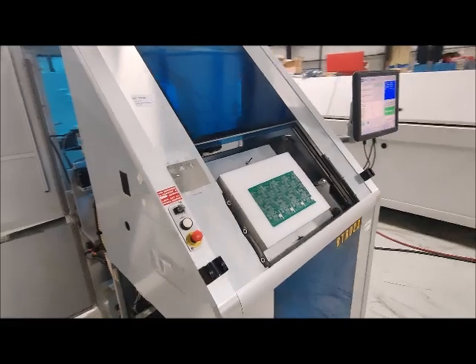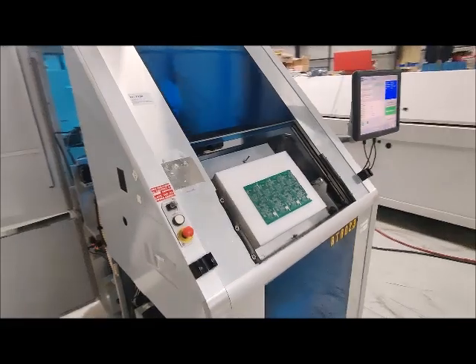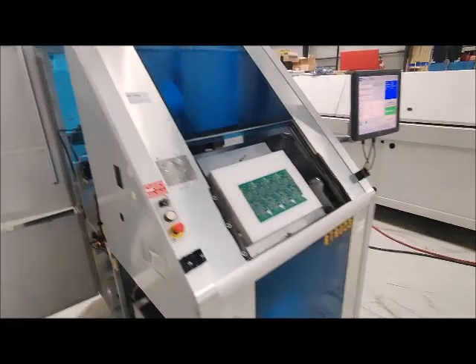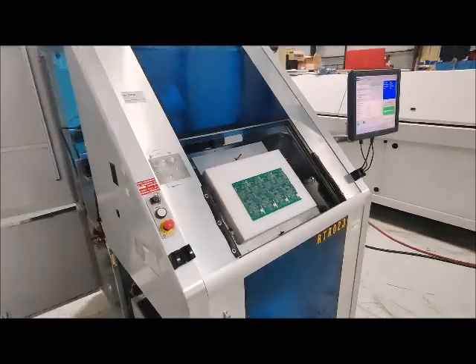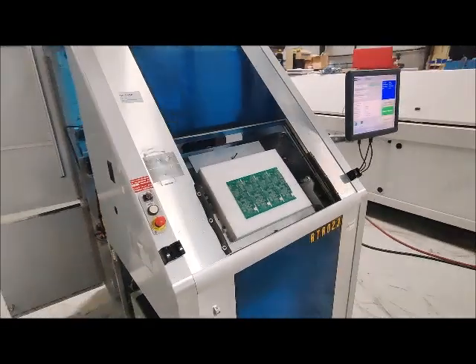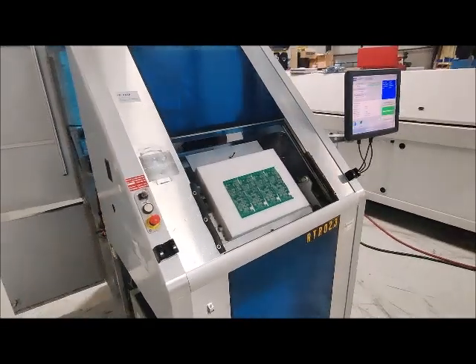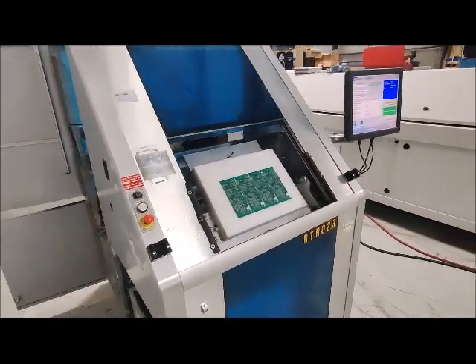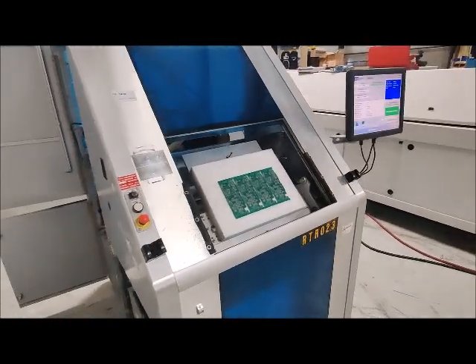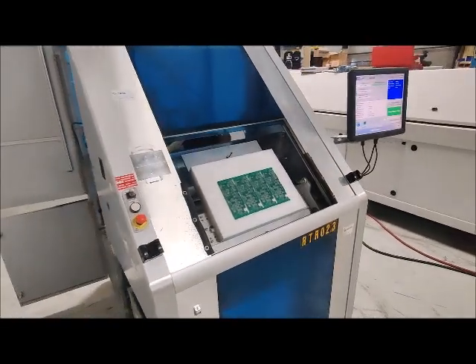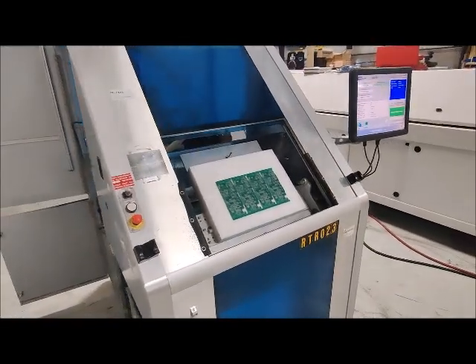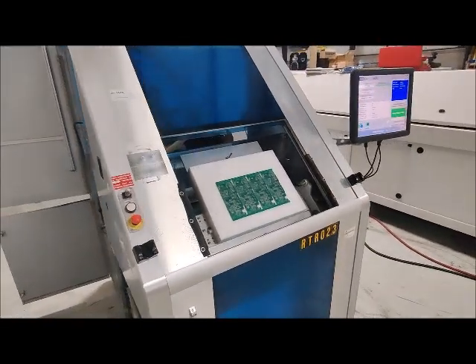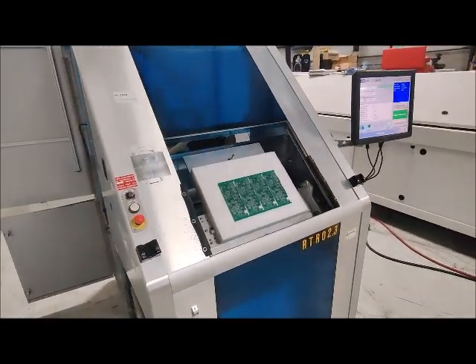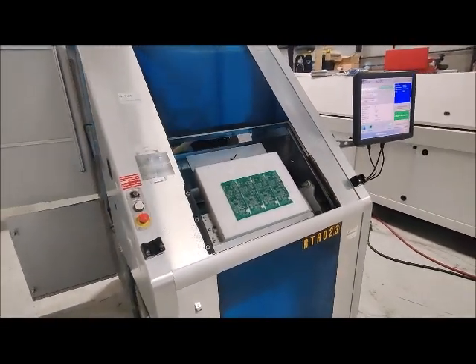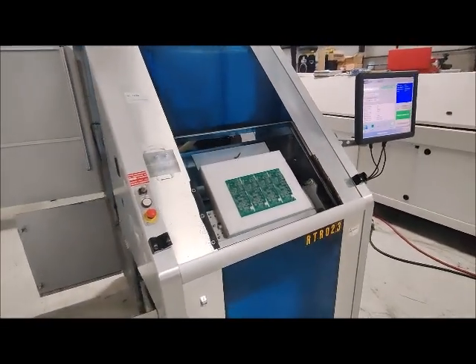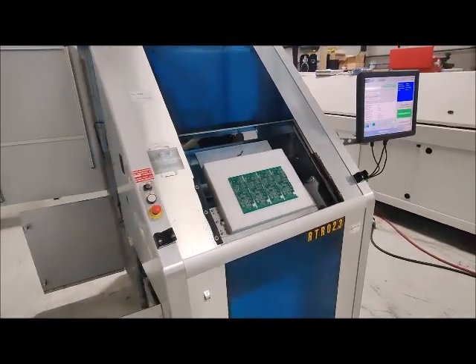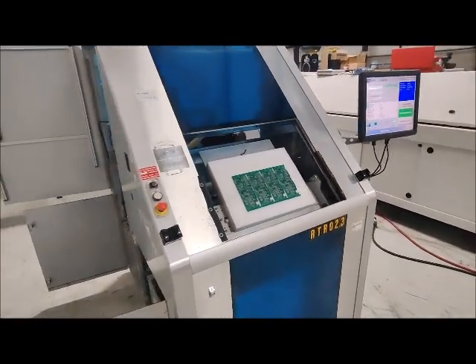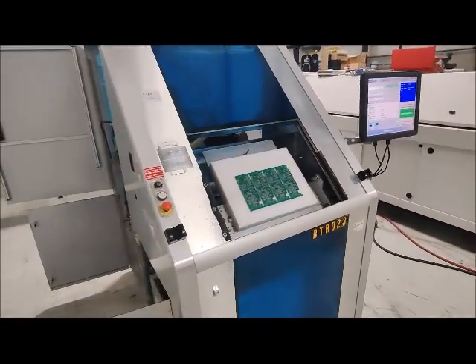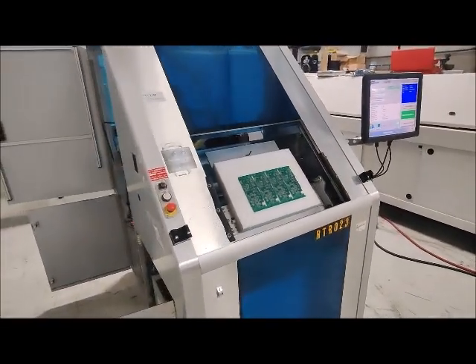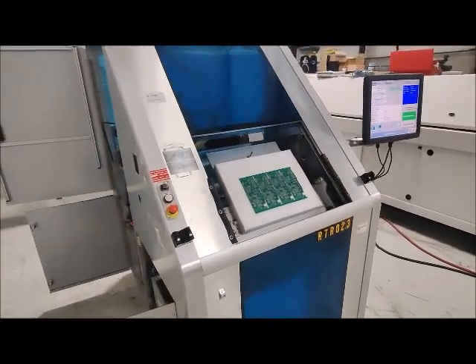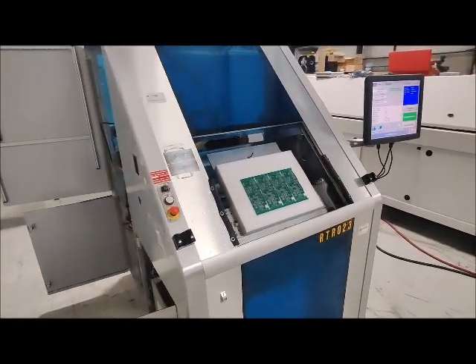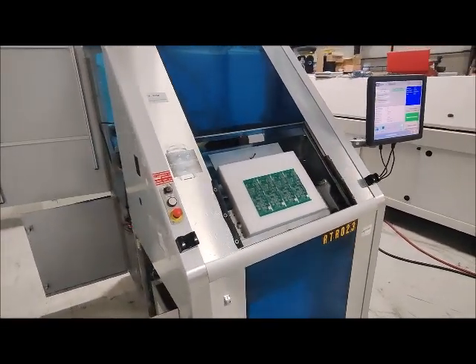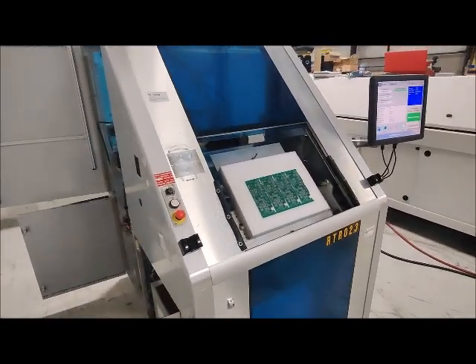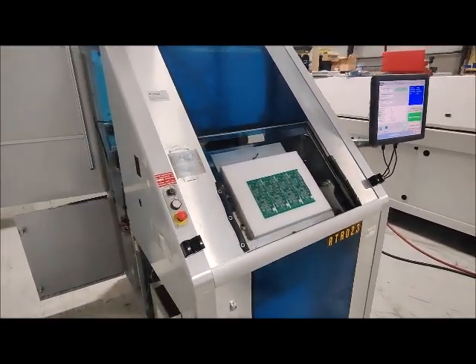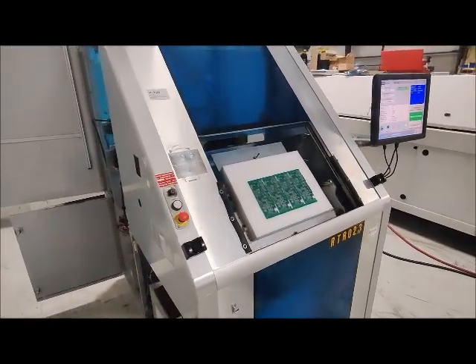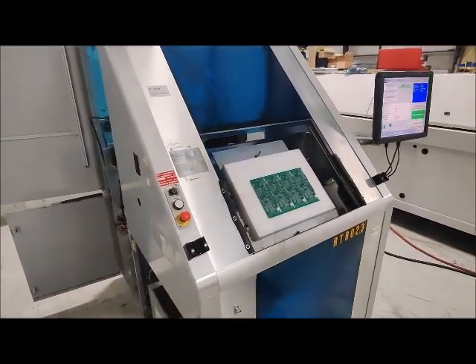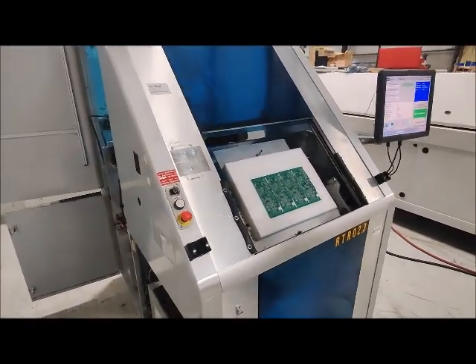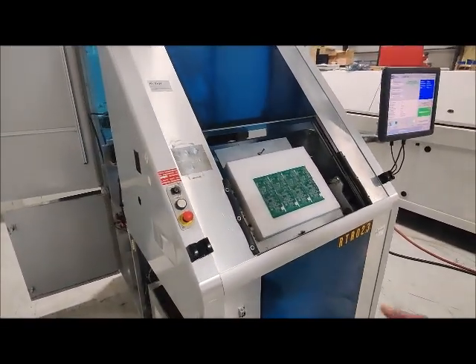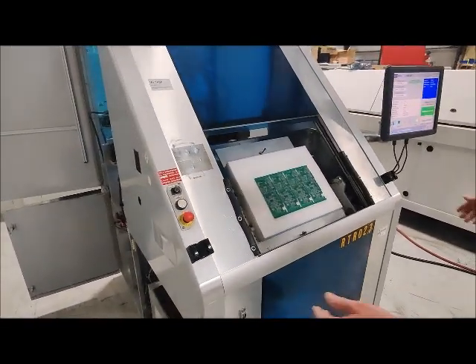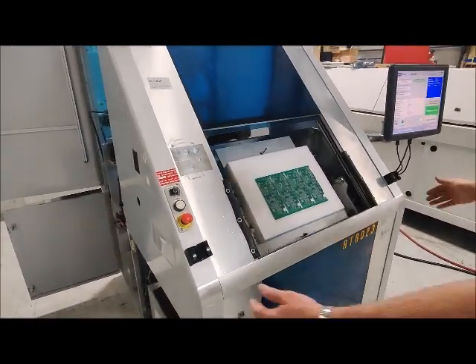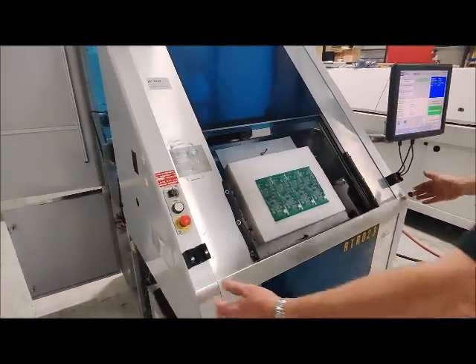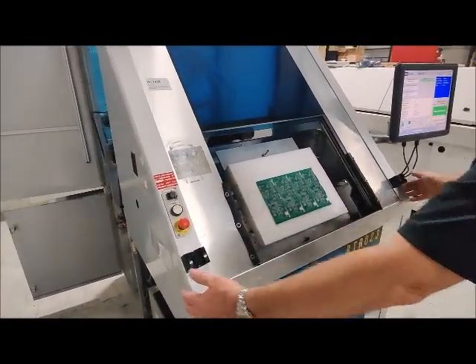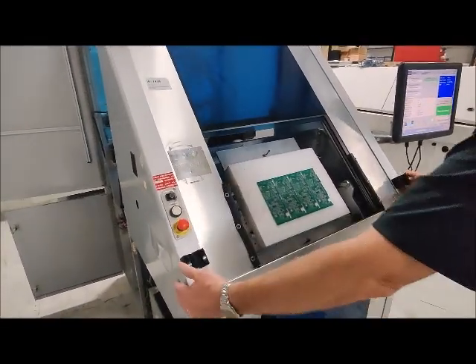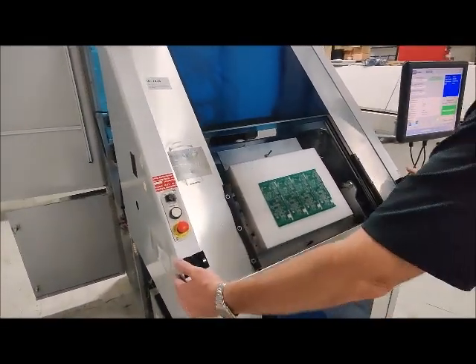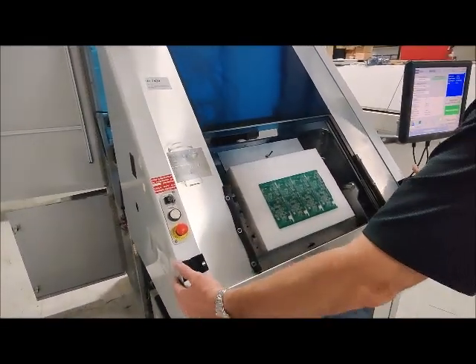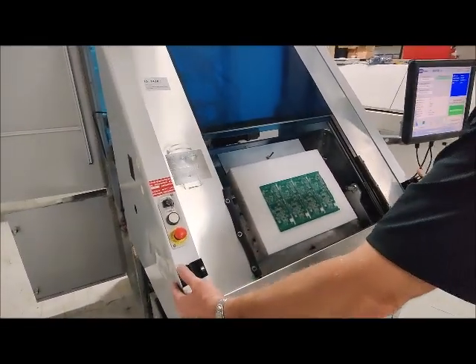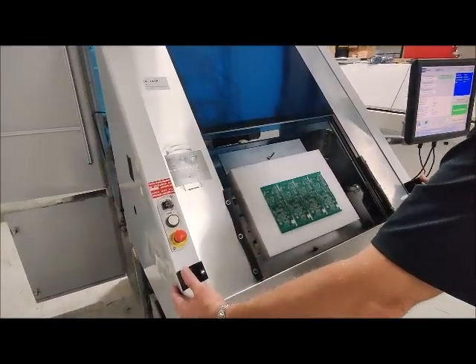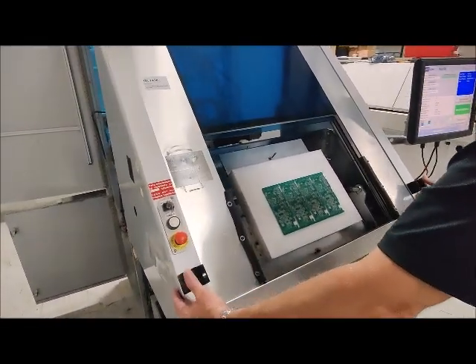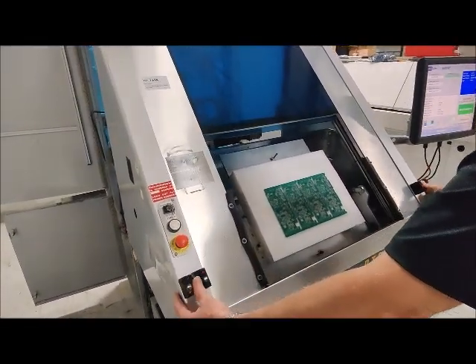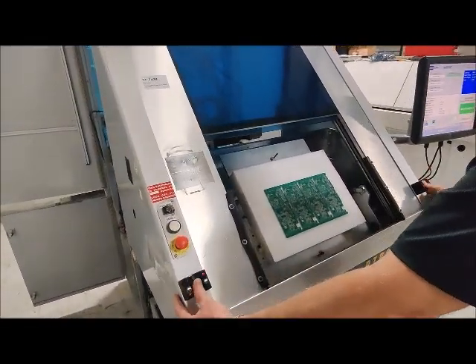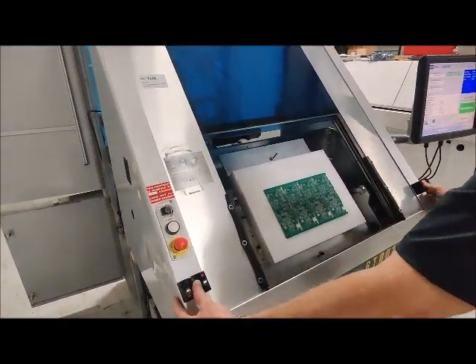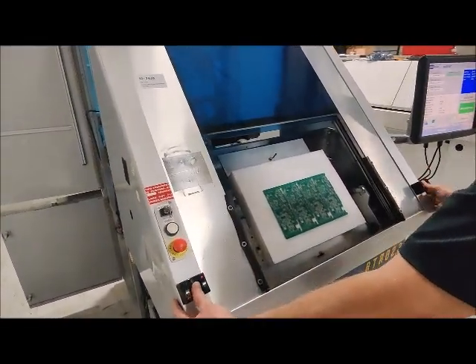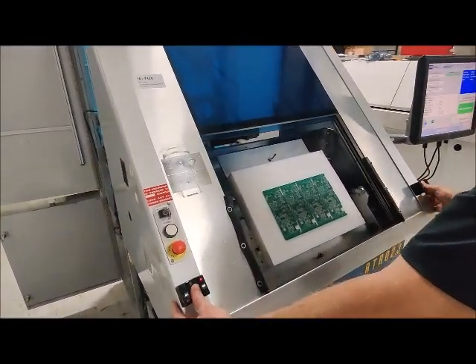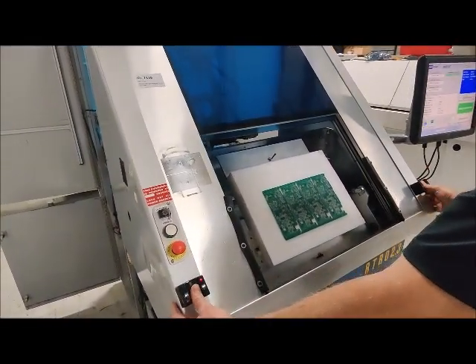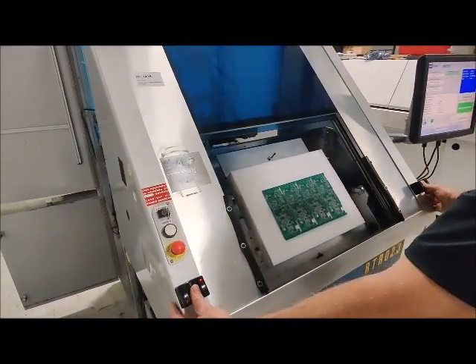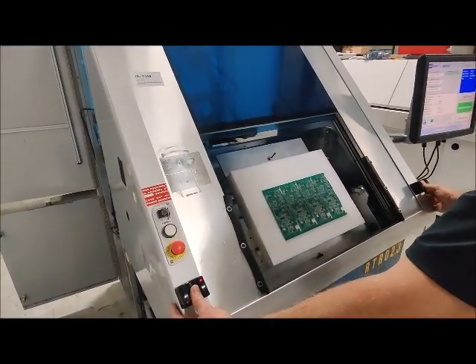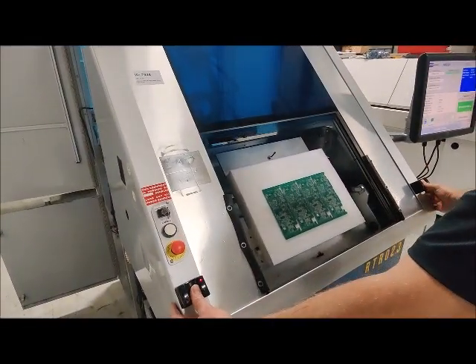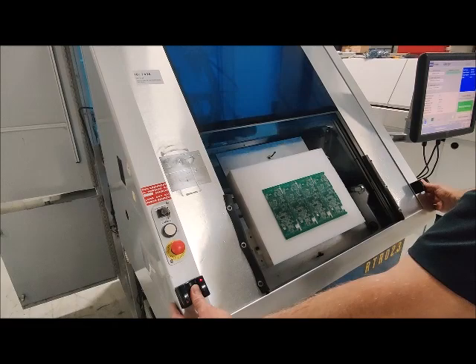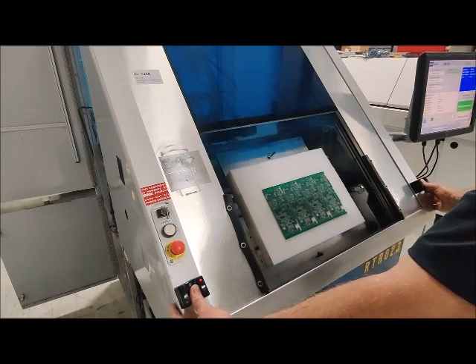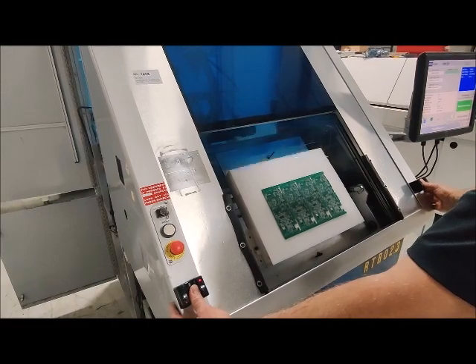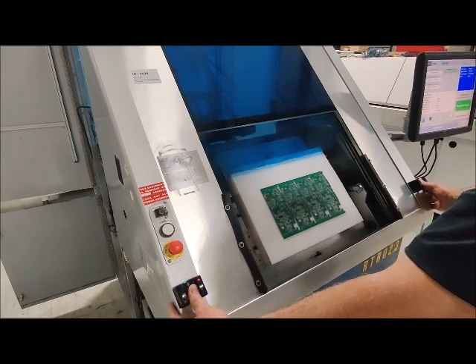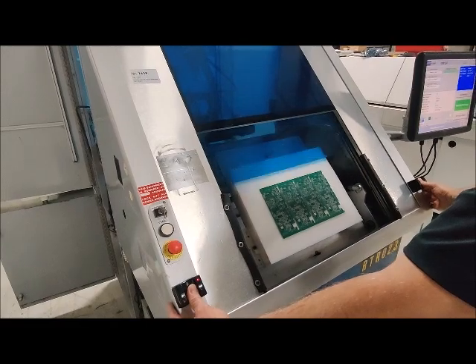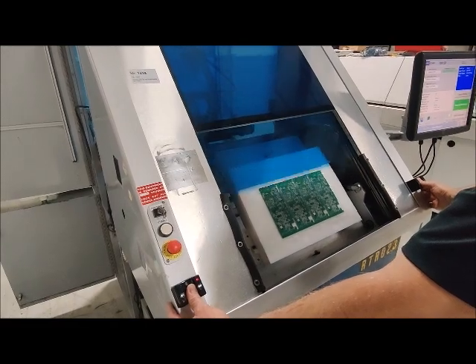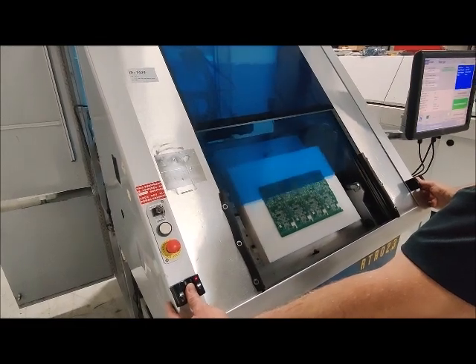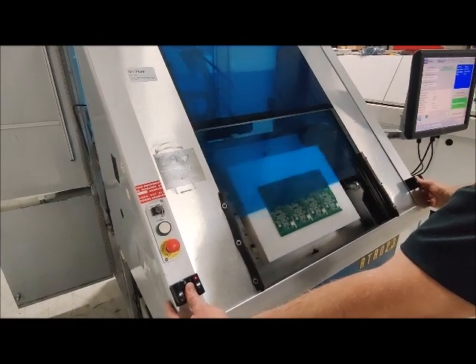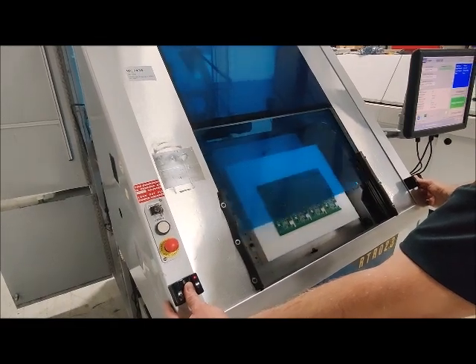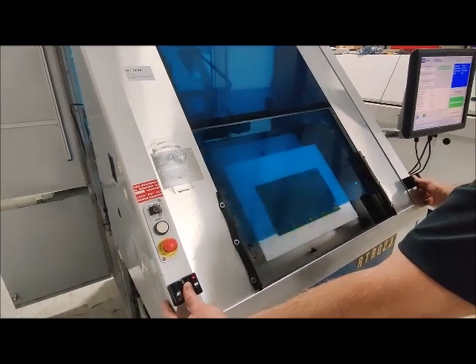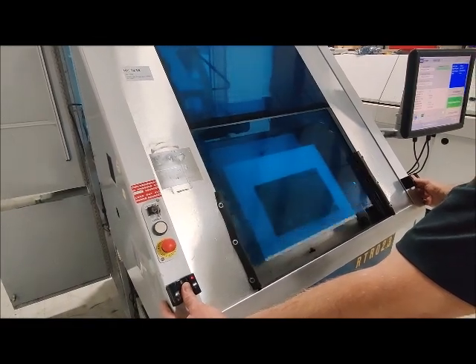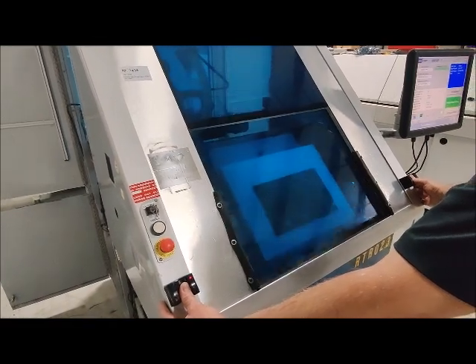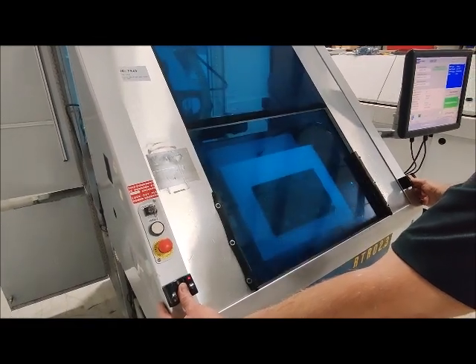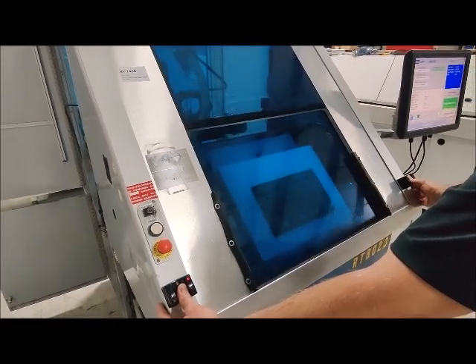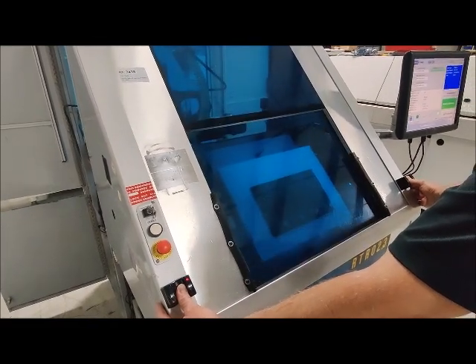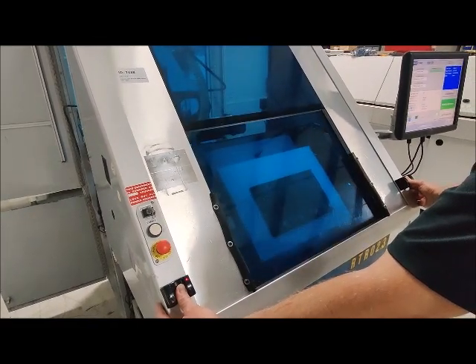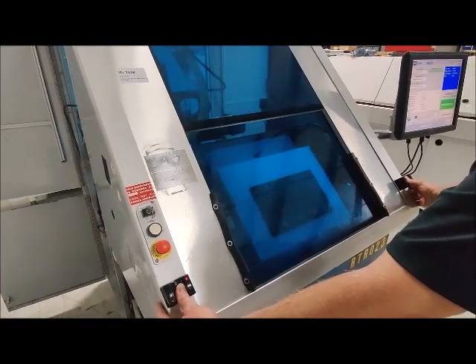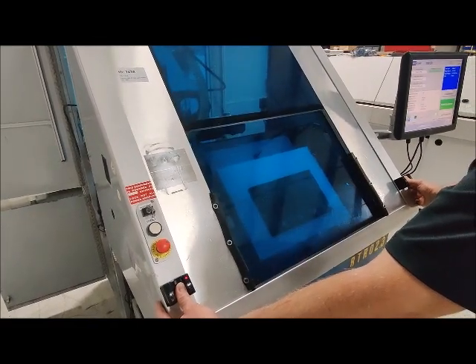And here we go — we're going to run a board for you. We didn't have fixtures, so you'll notice the boards are mounted on foam.